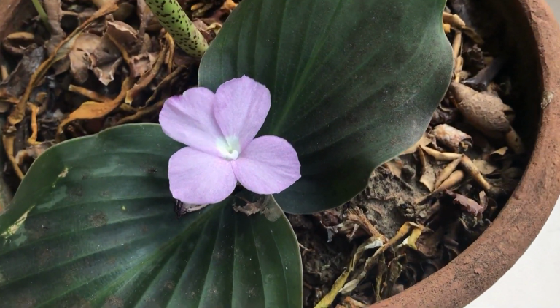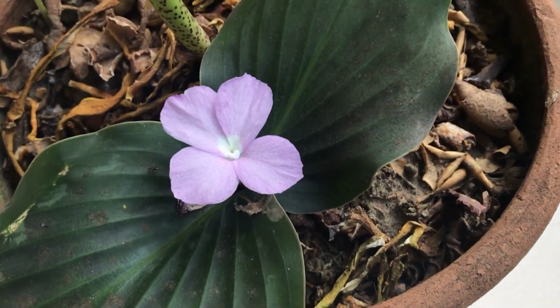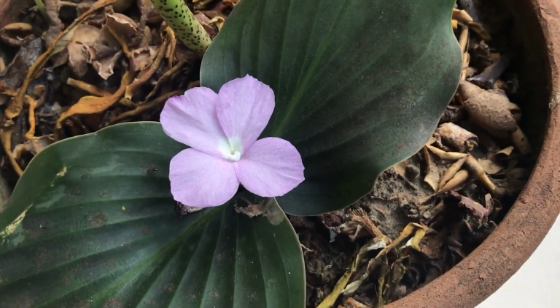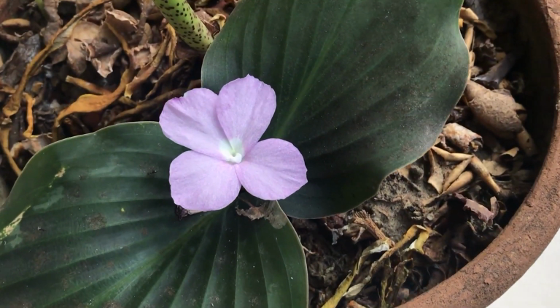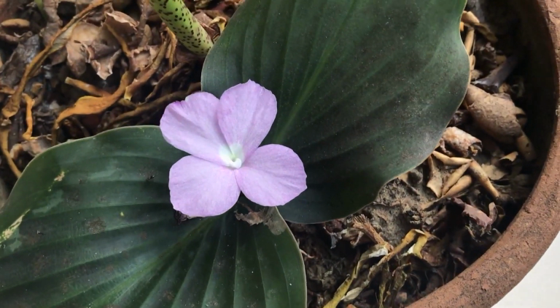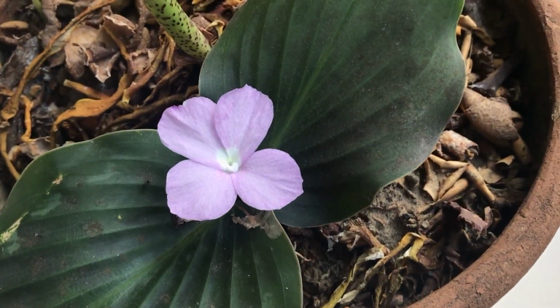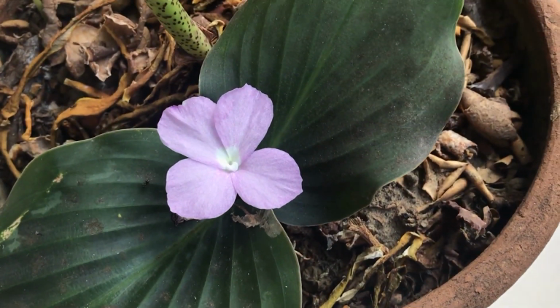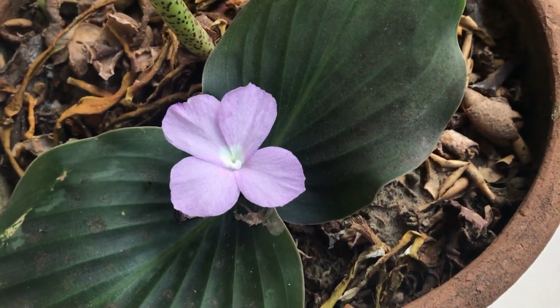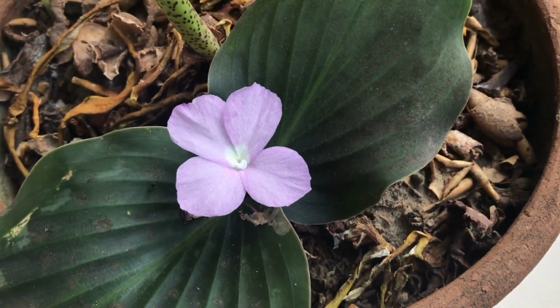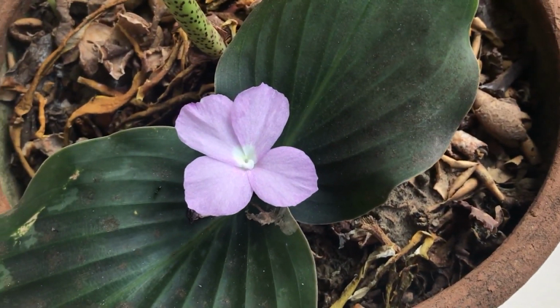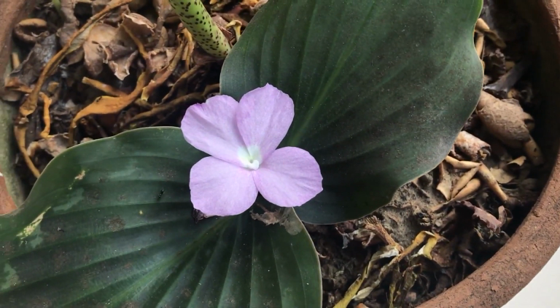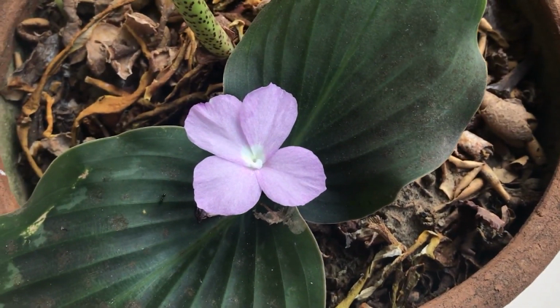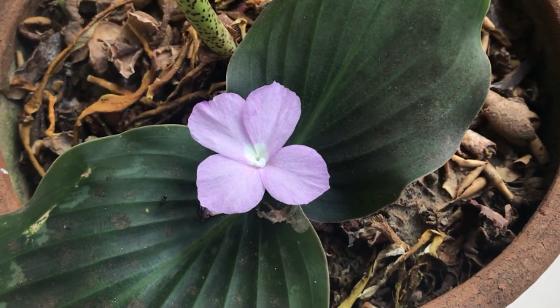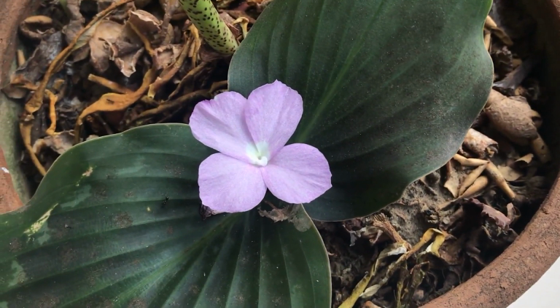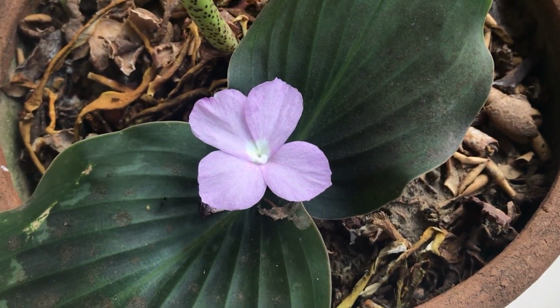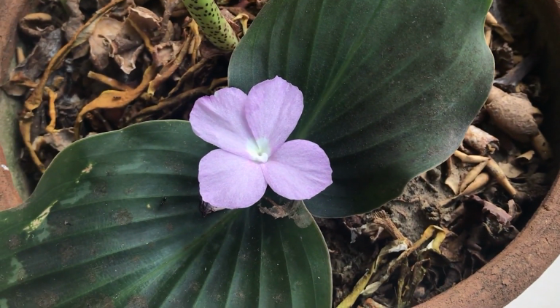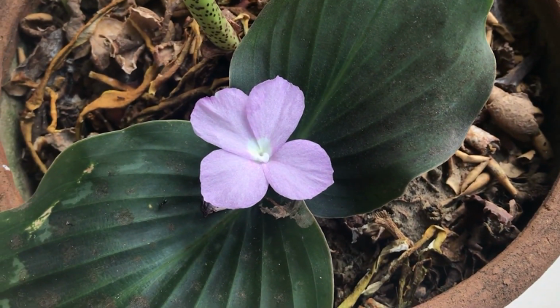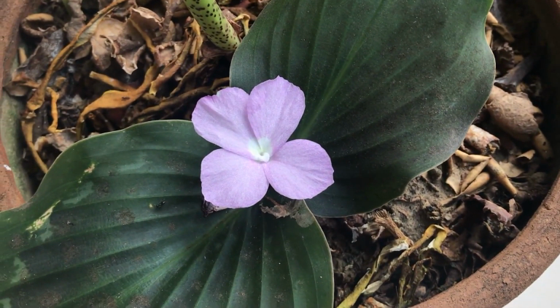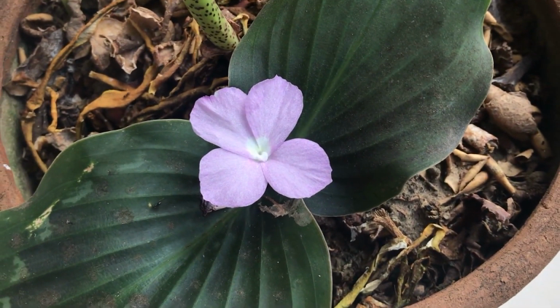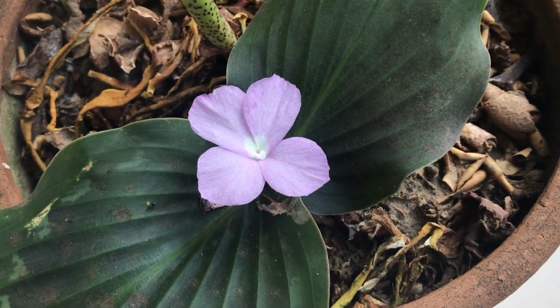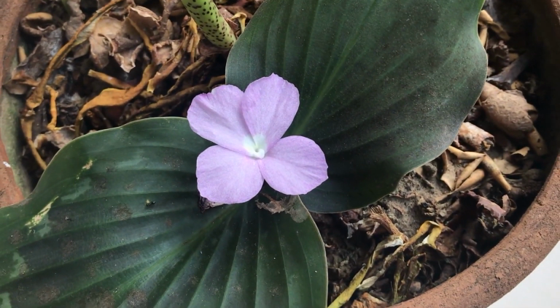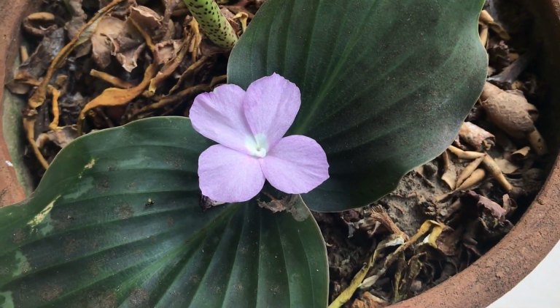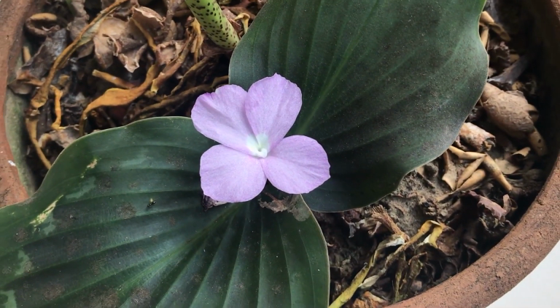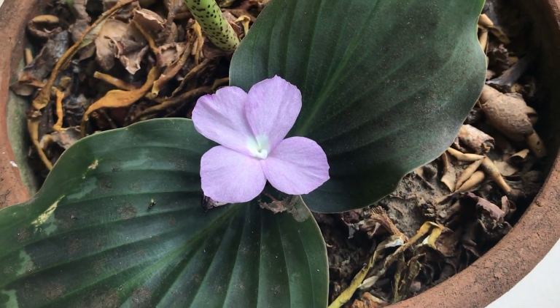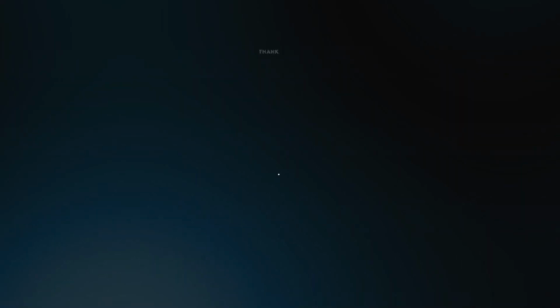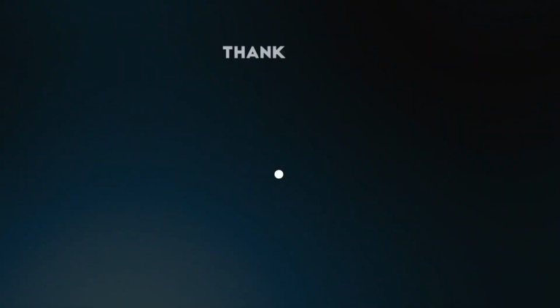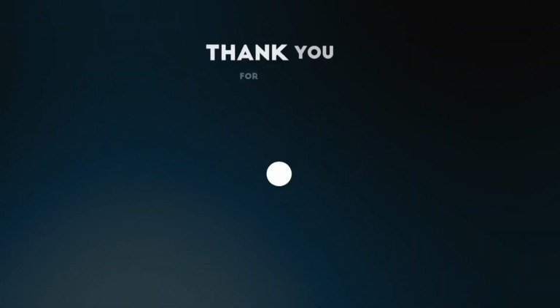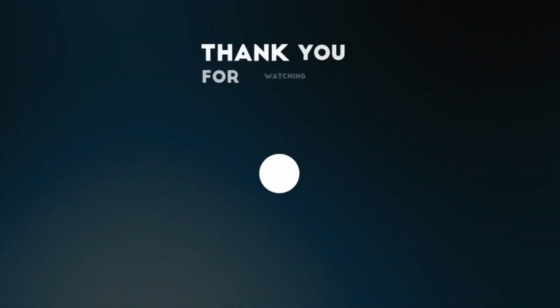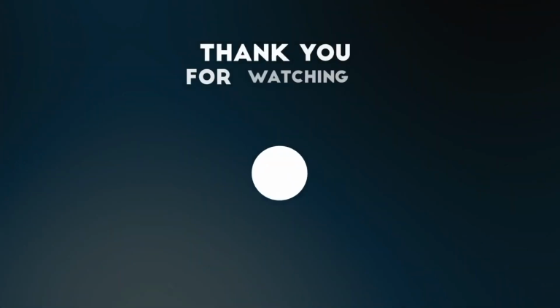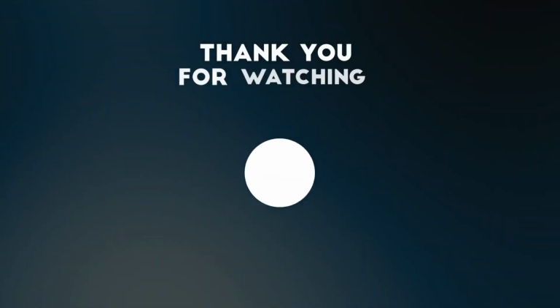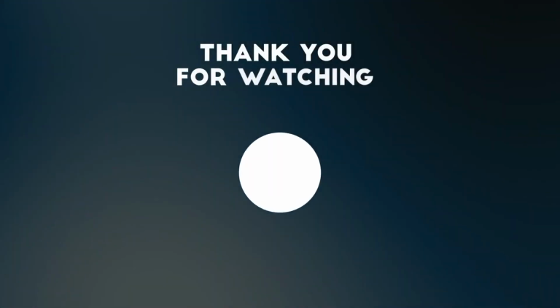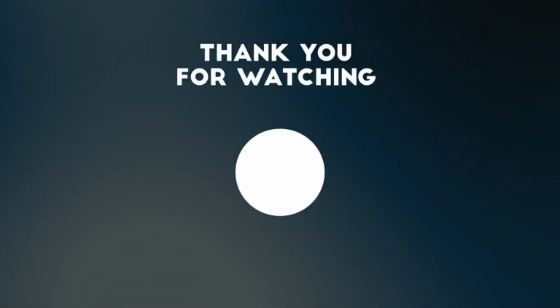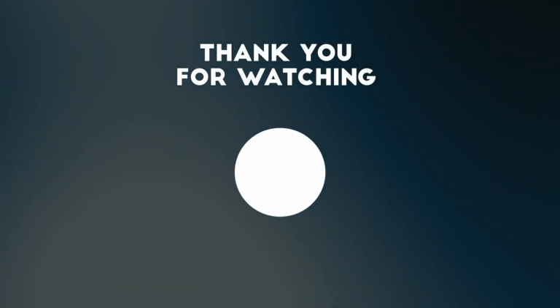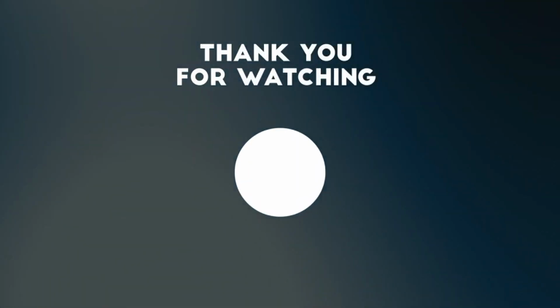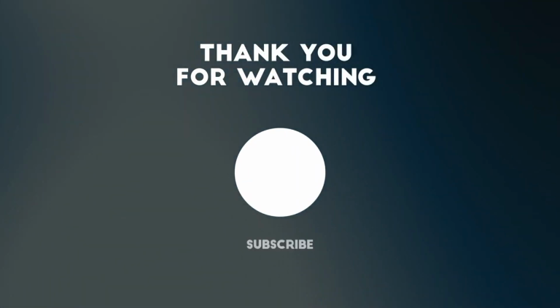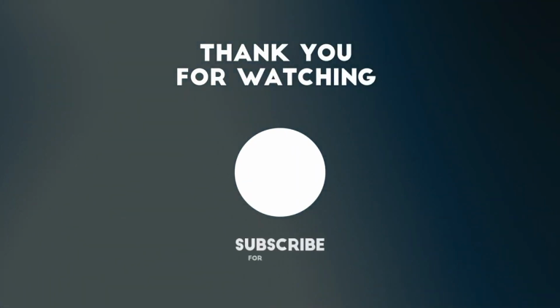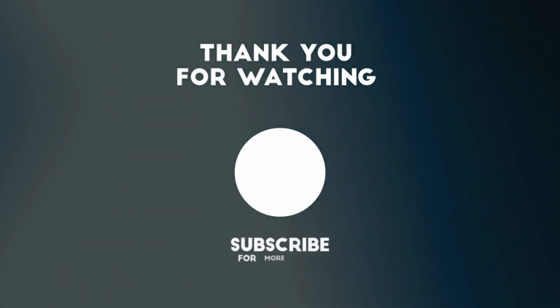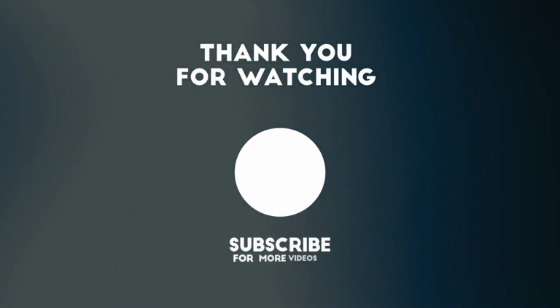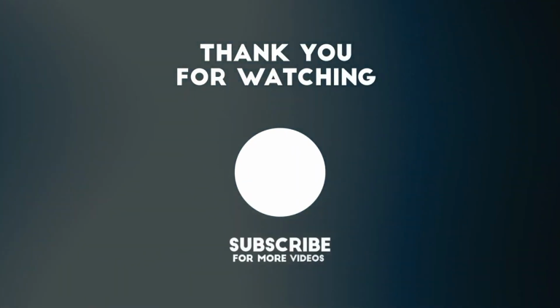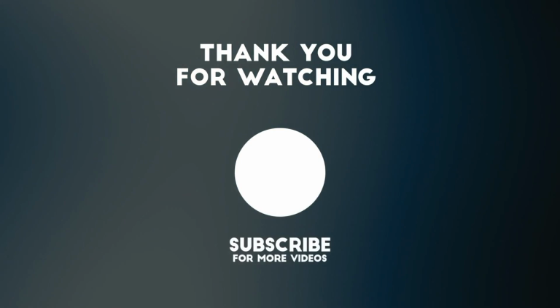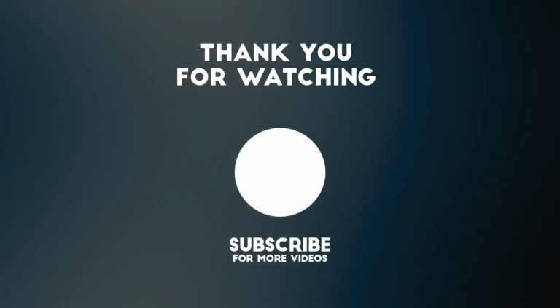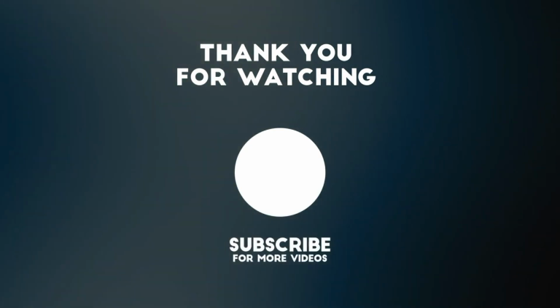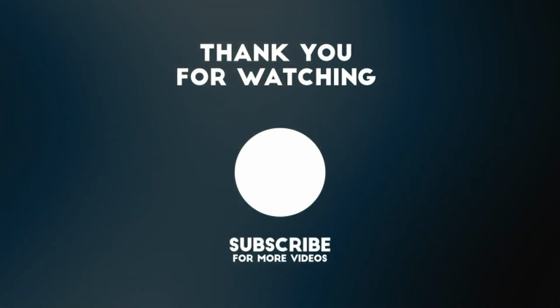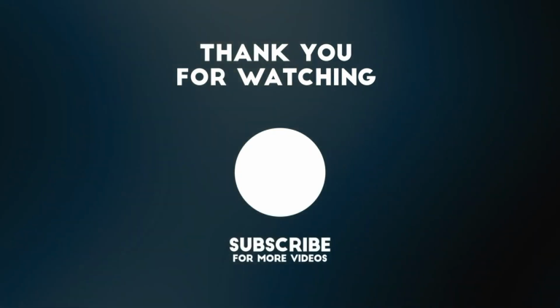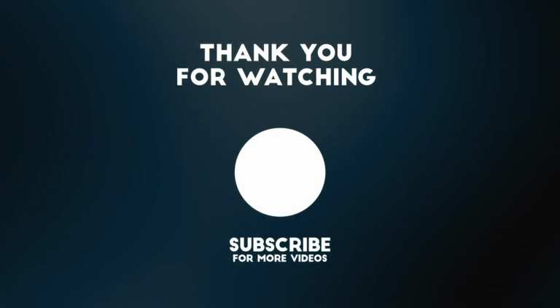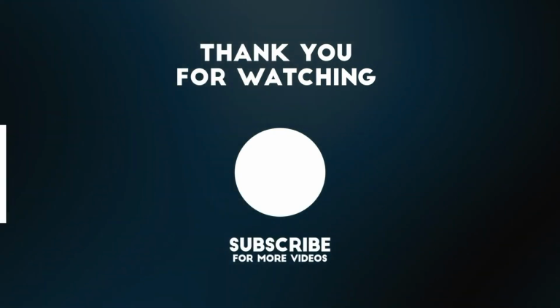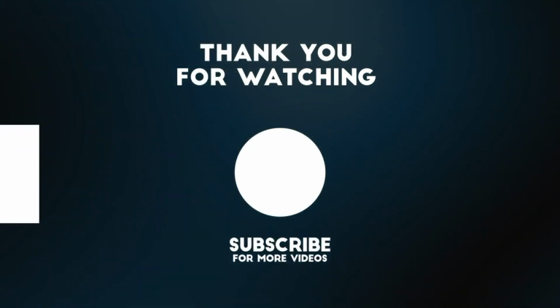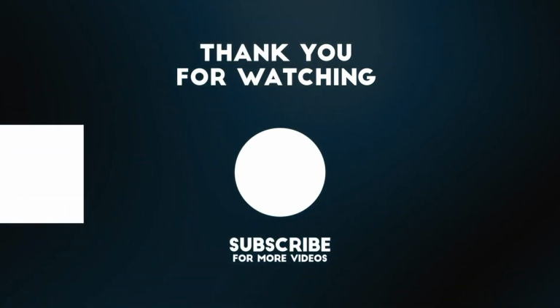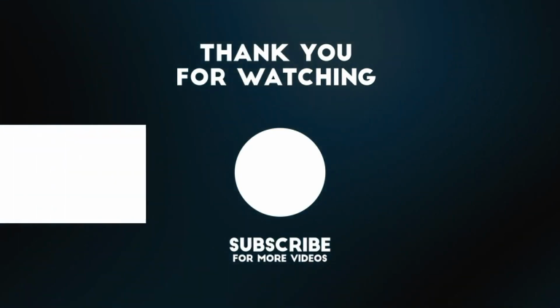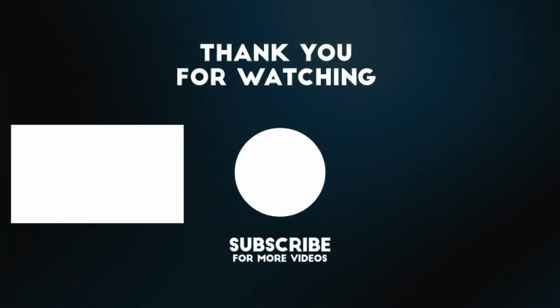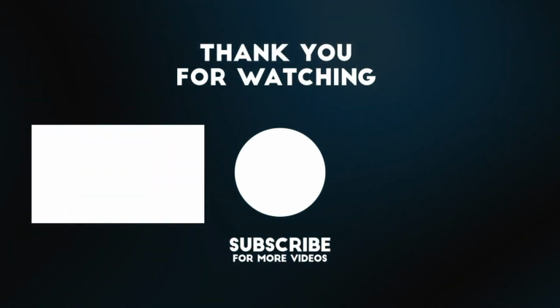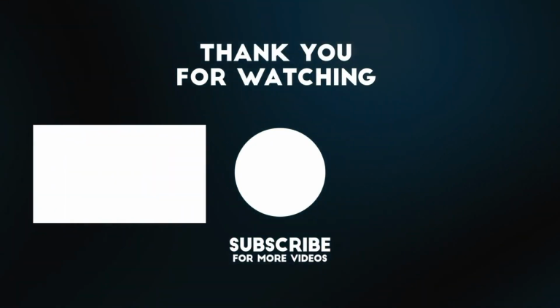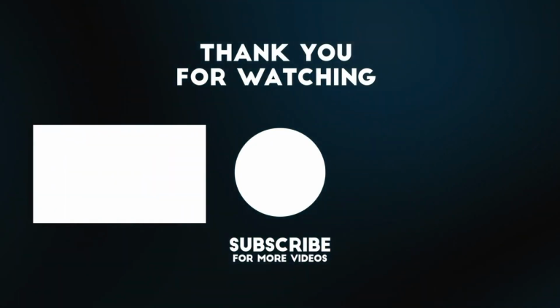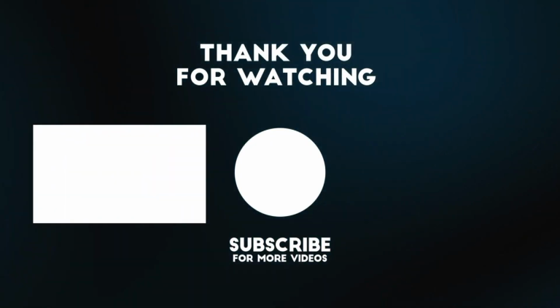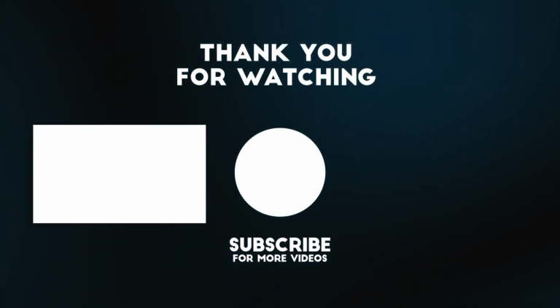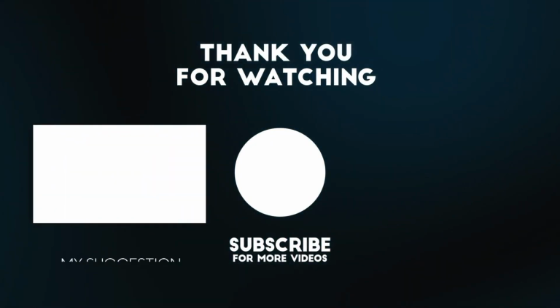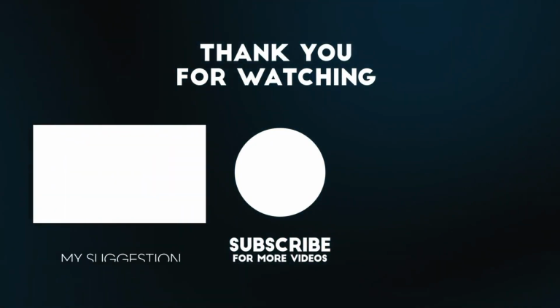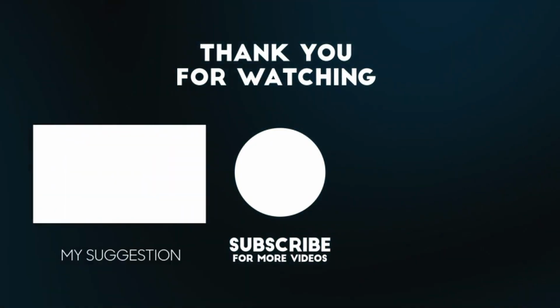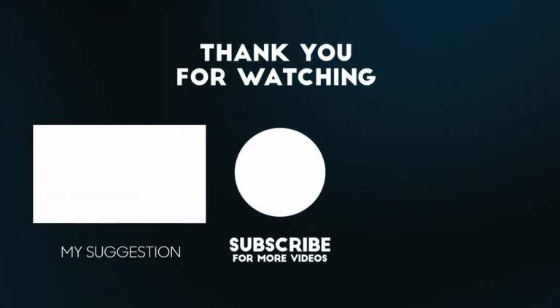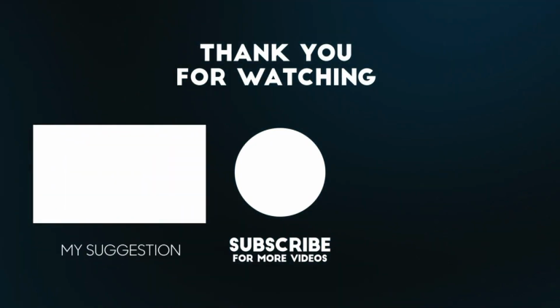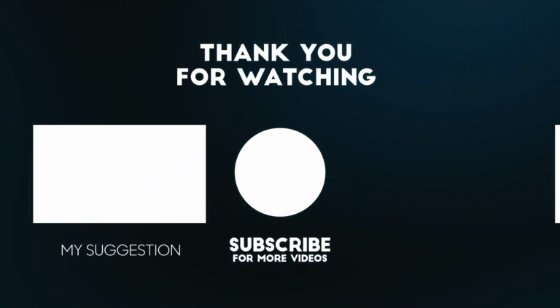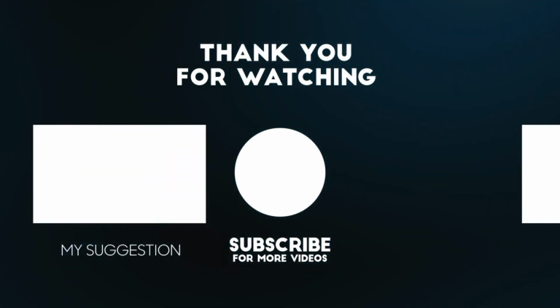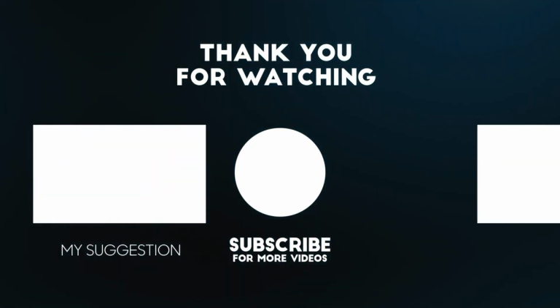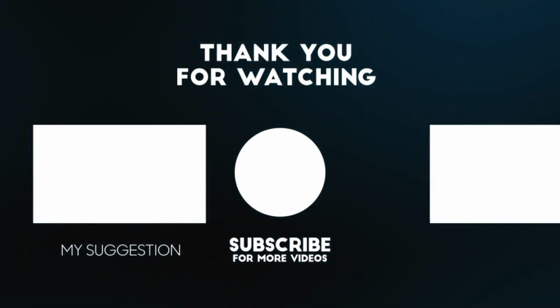I hope you liked this video. Thanks for watching. Make sure you subscribe to my YouTube channel if you are new to this channel. Thanks for watching - see you in the next video with the fern. Thank you!